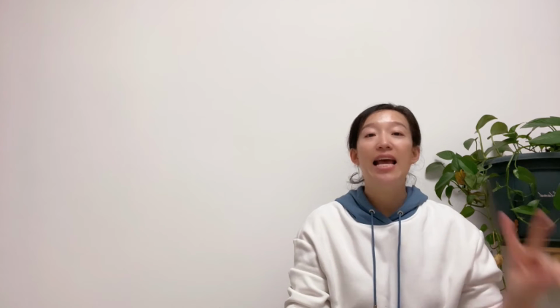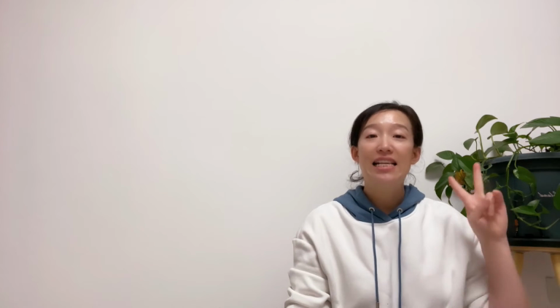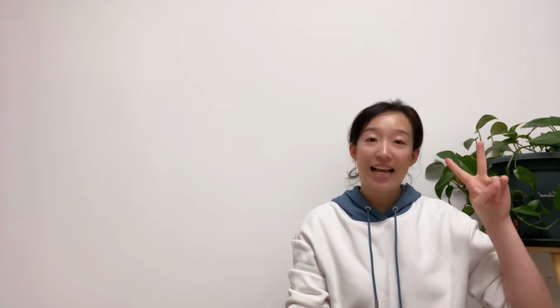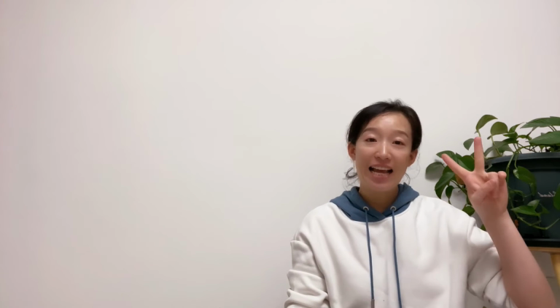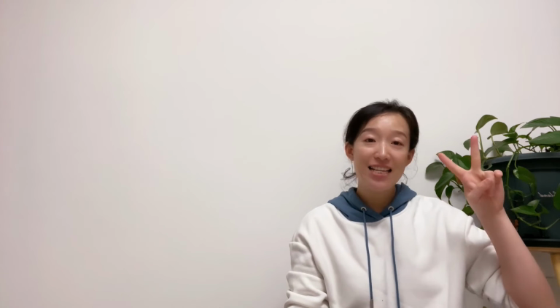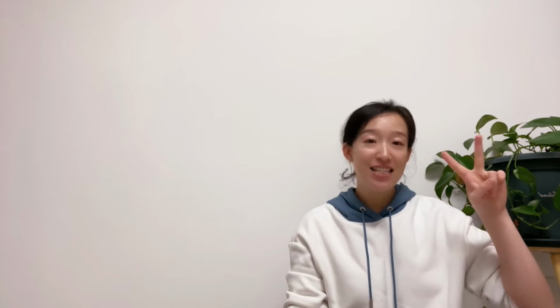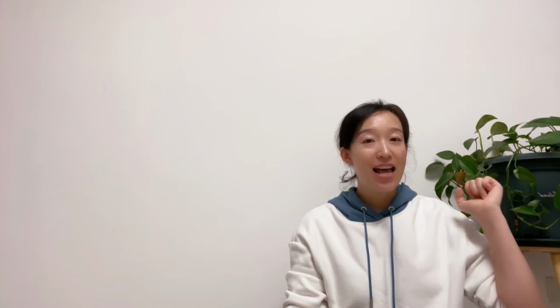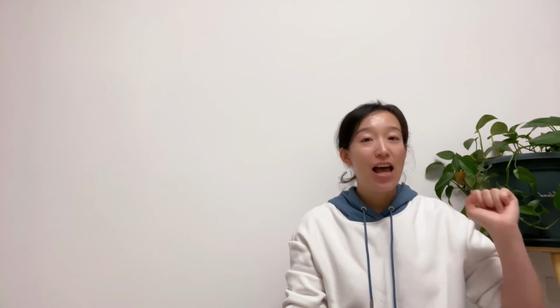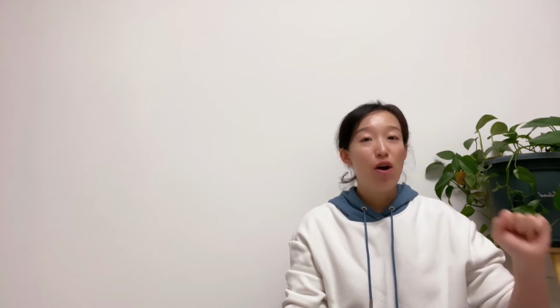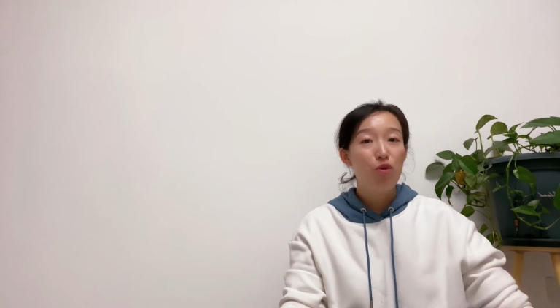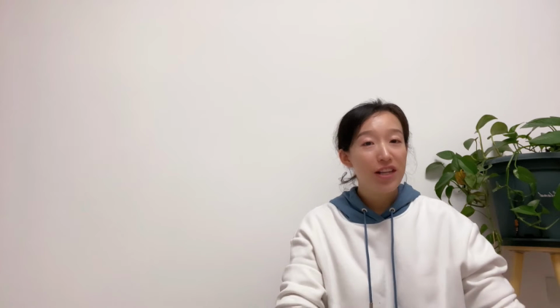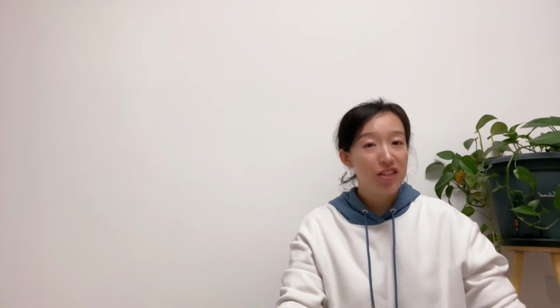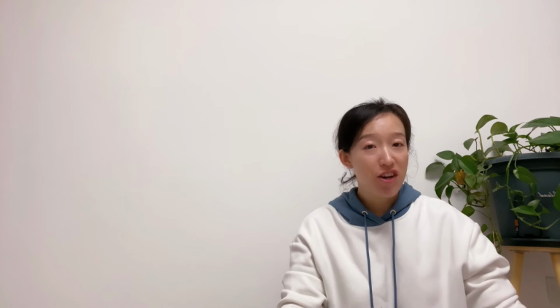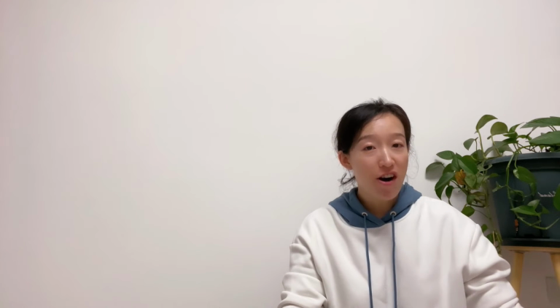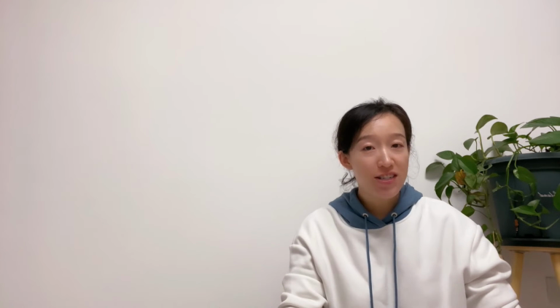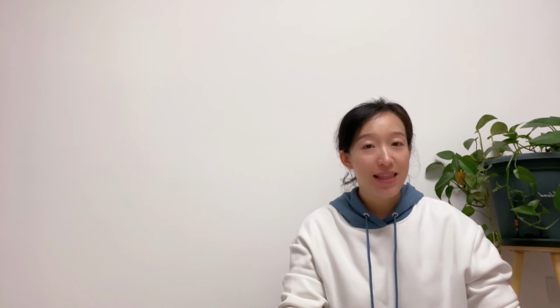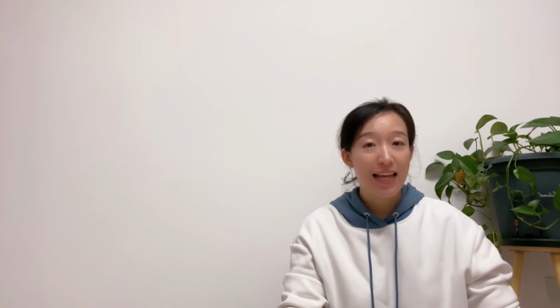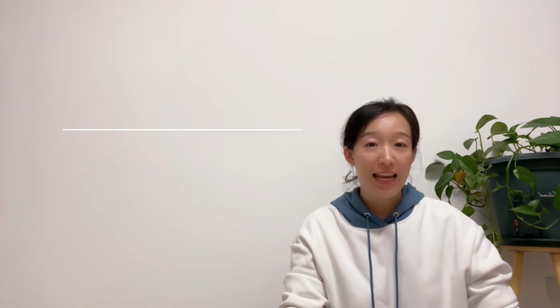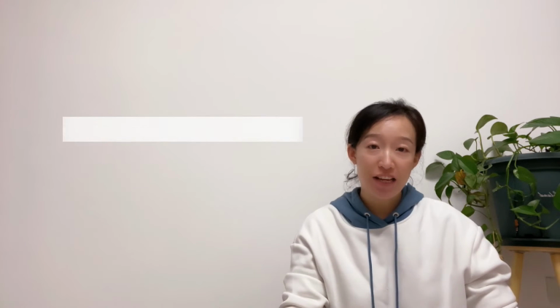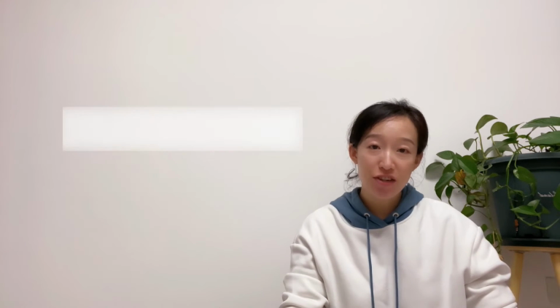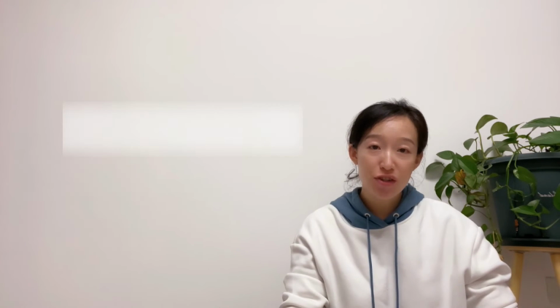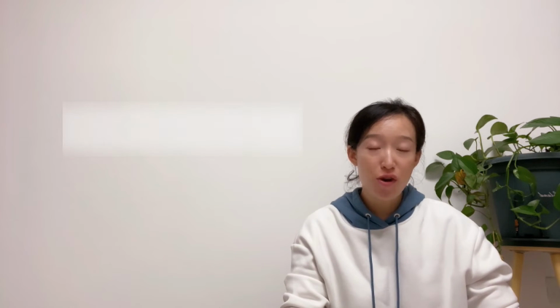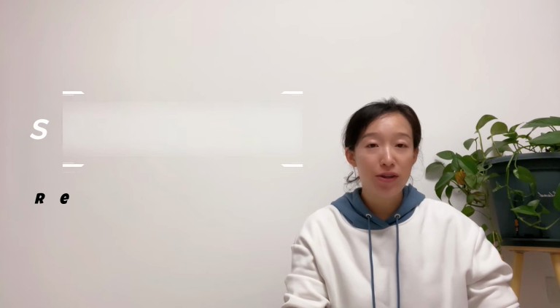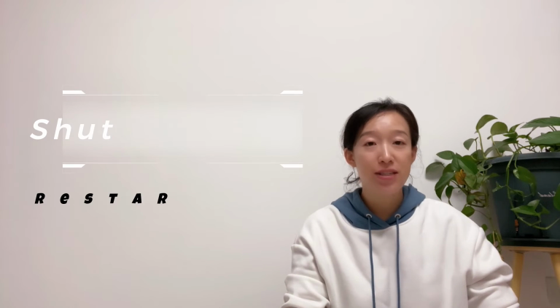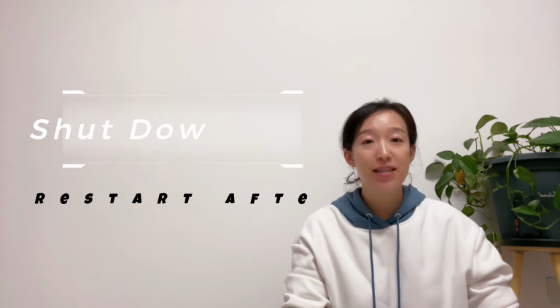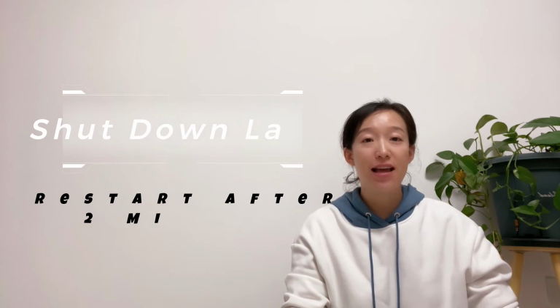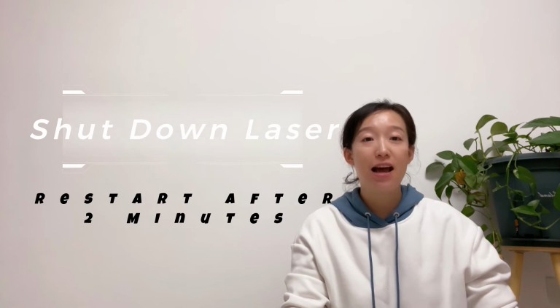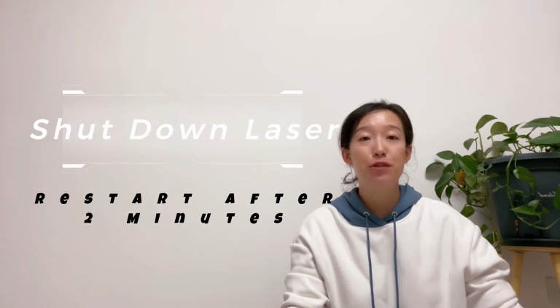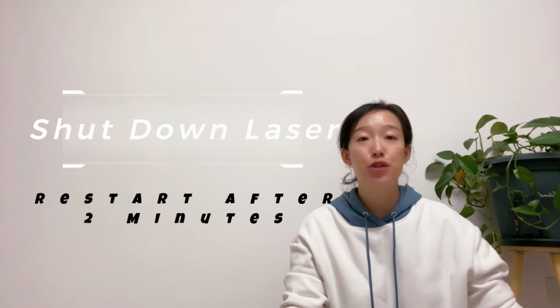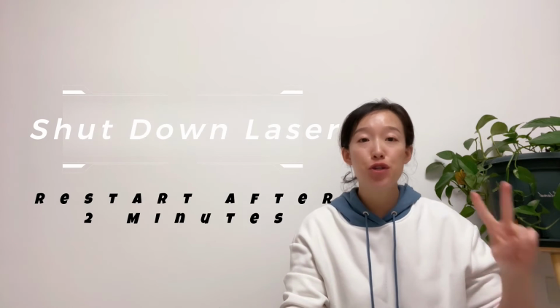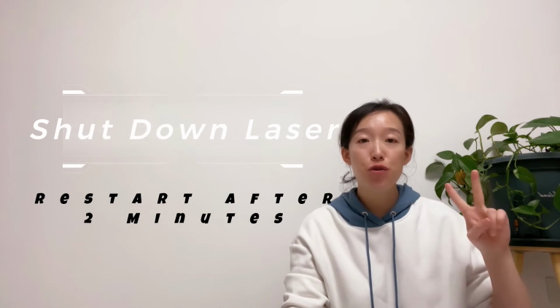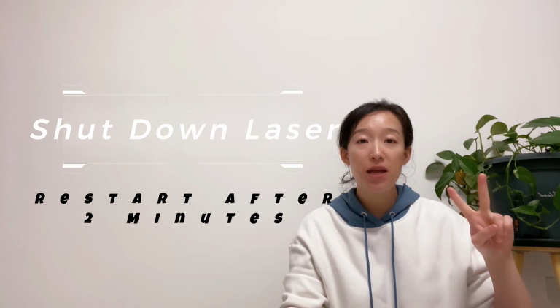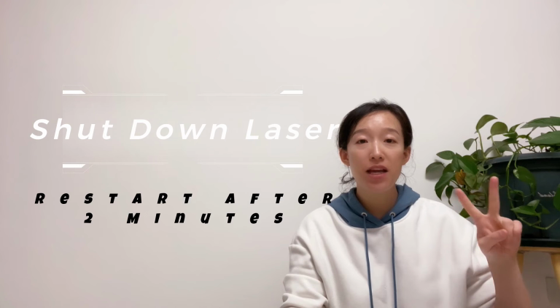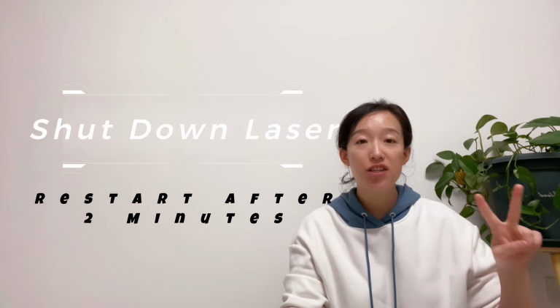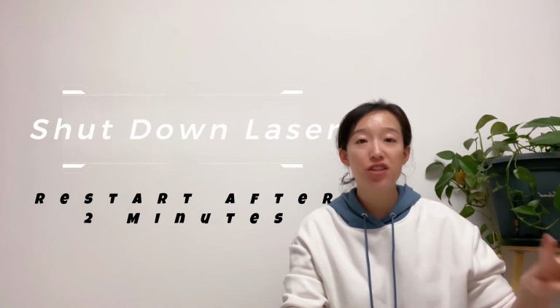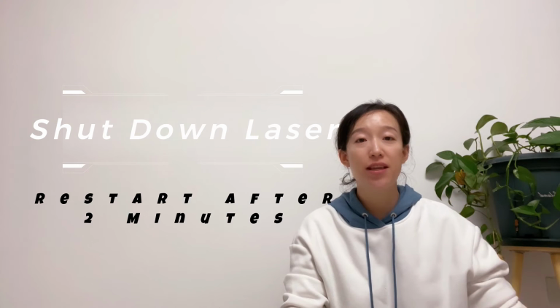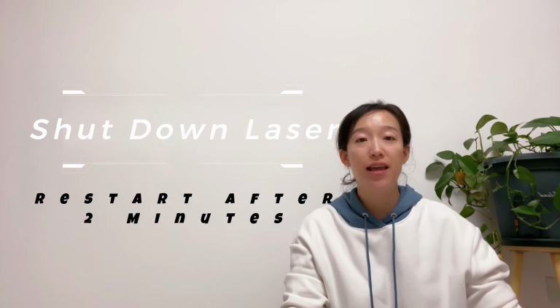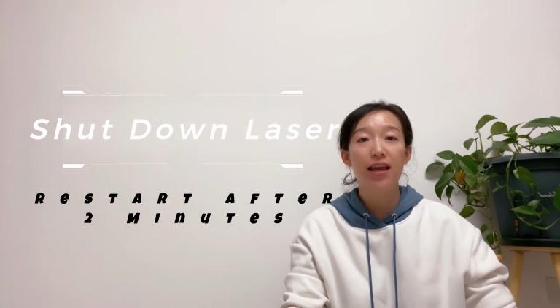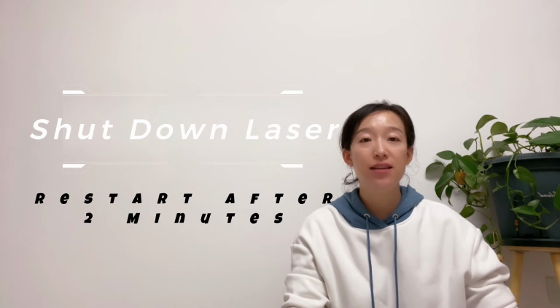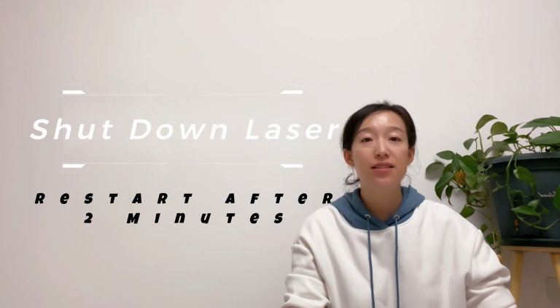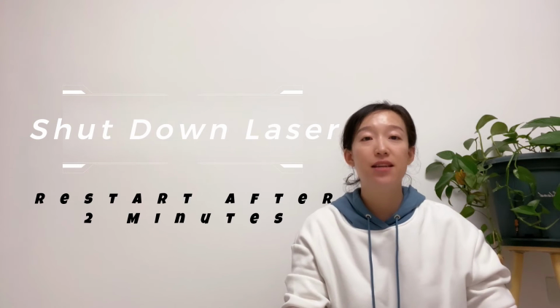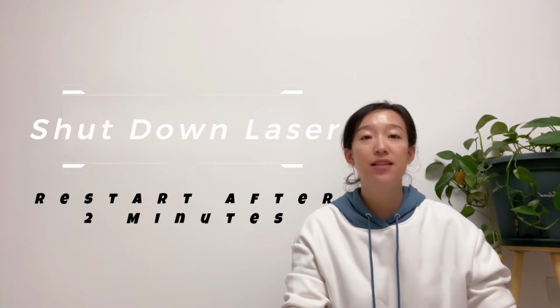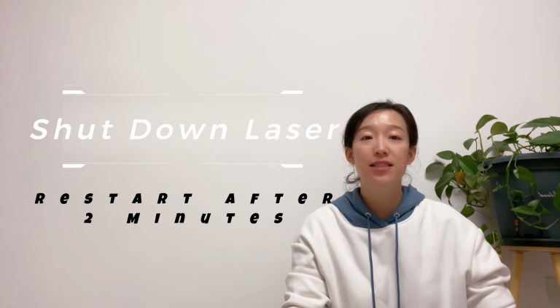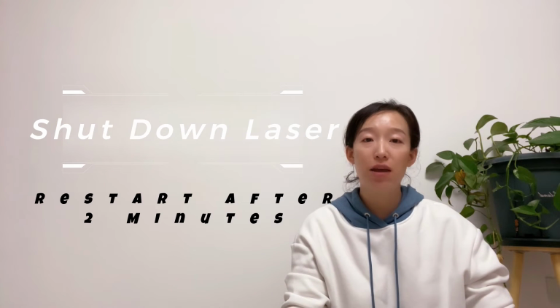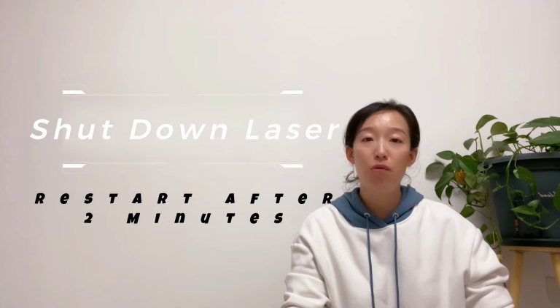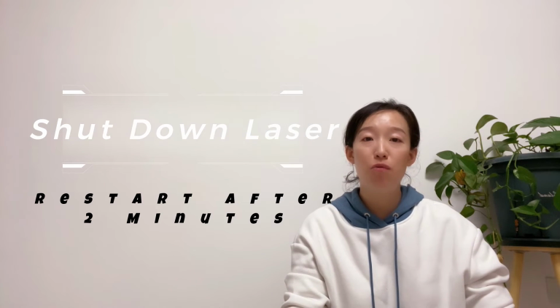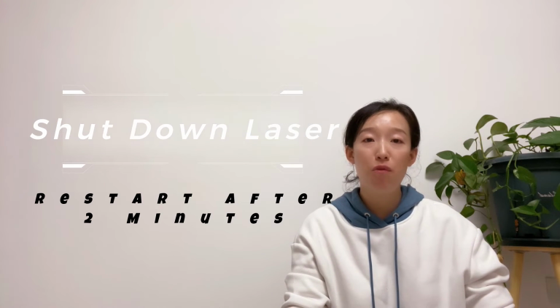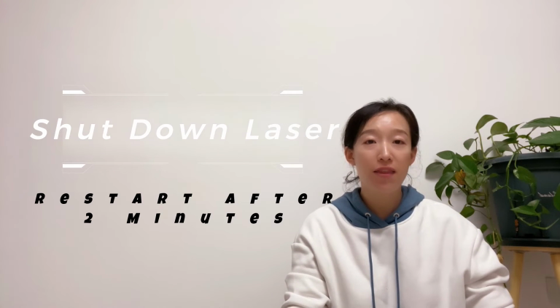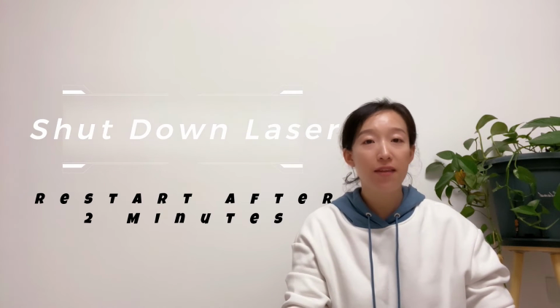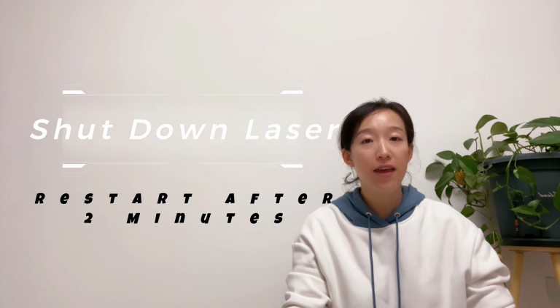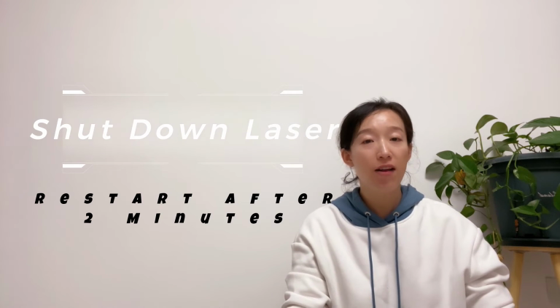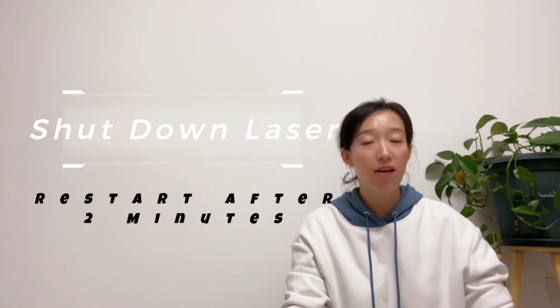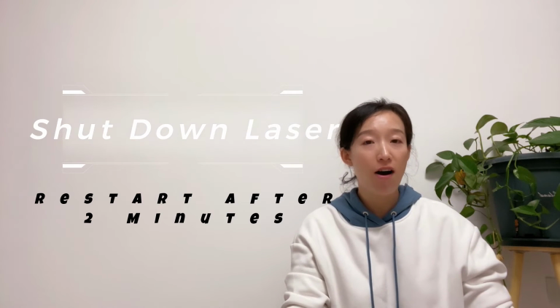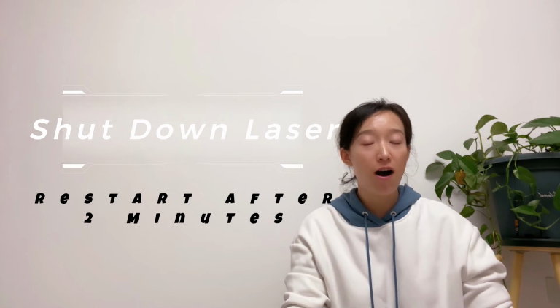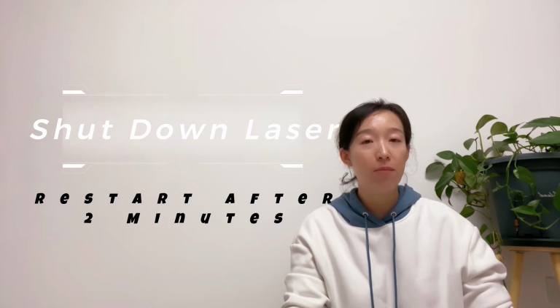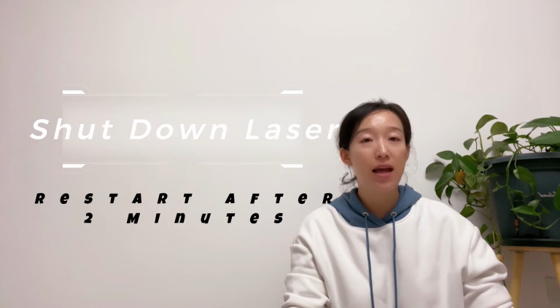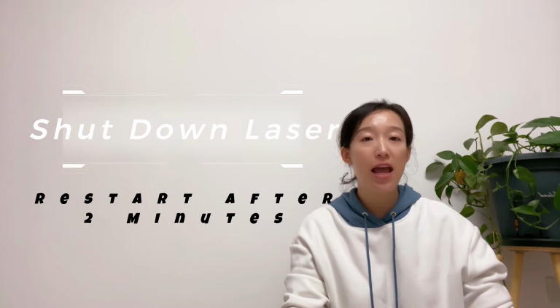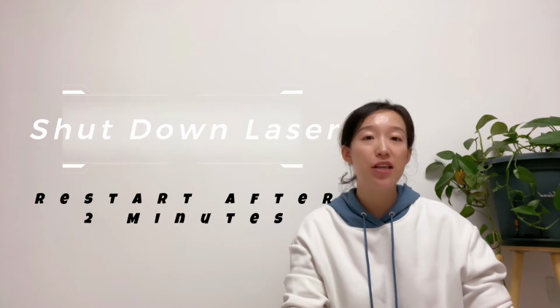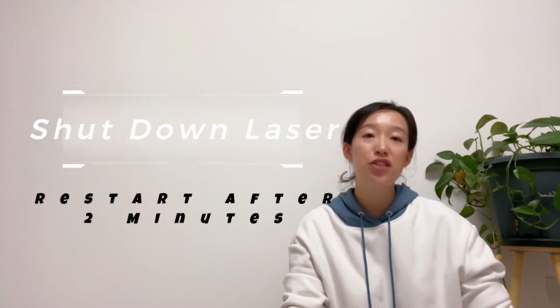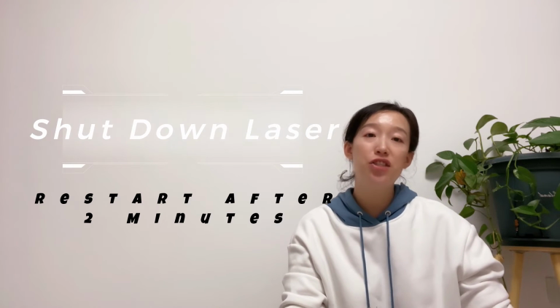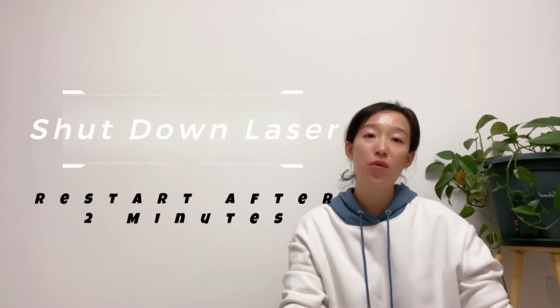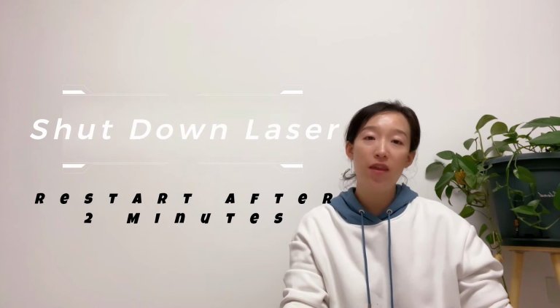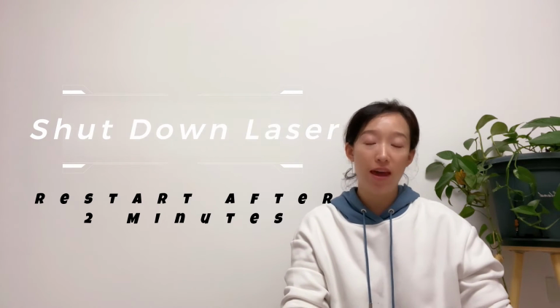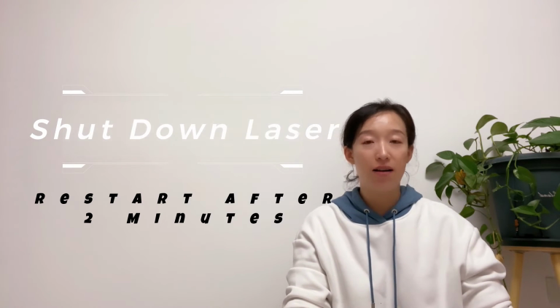Second, restart the laser source after 2 minutes and see whether the alarm is still there.